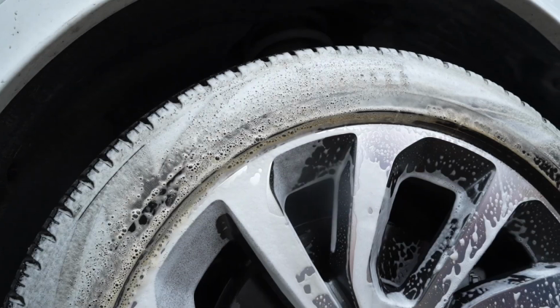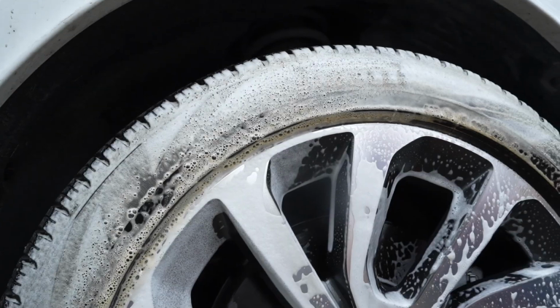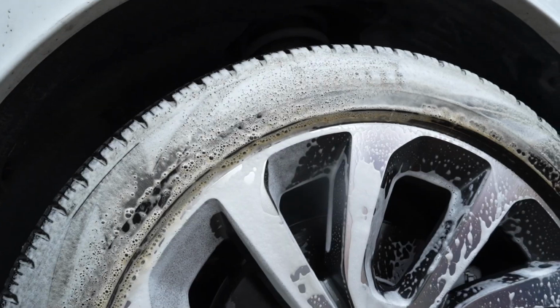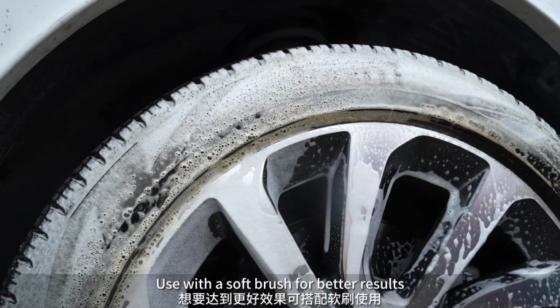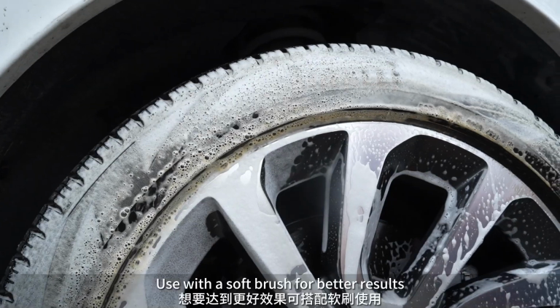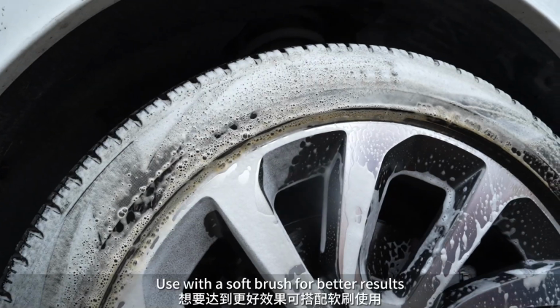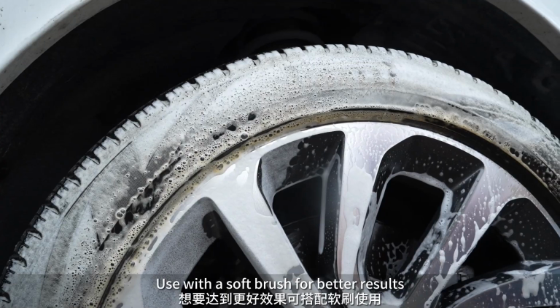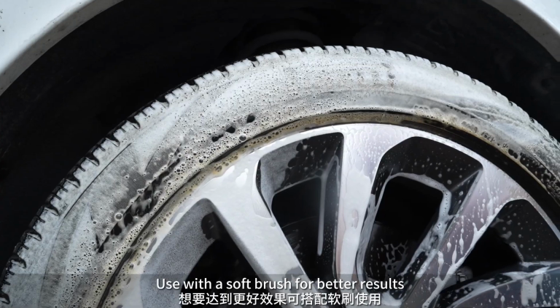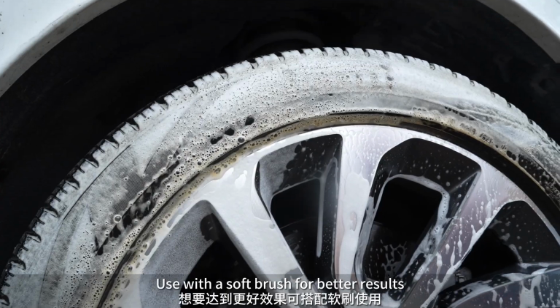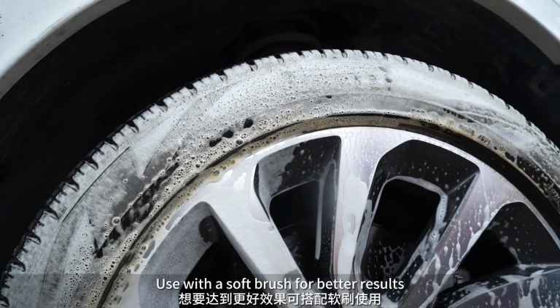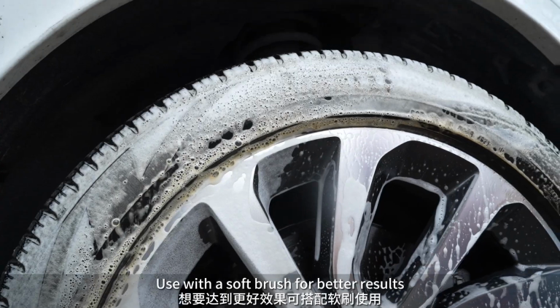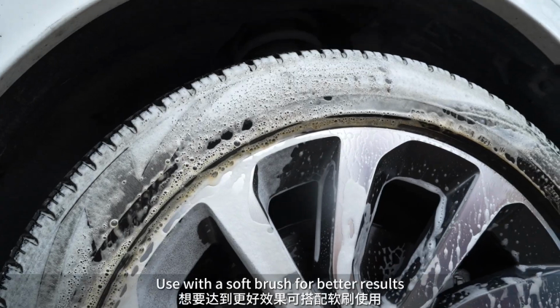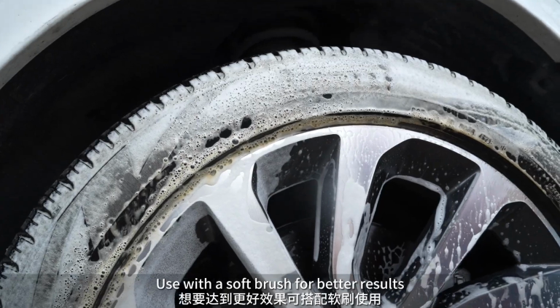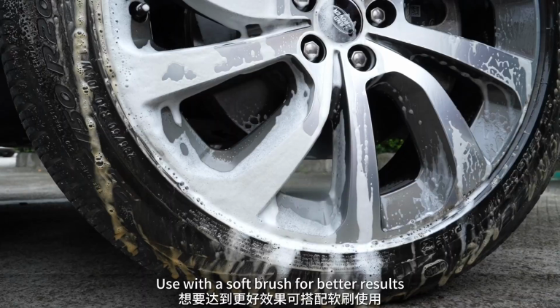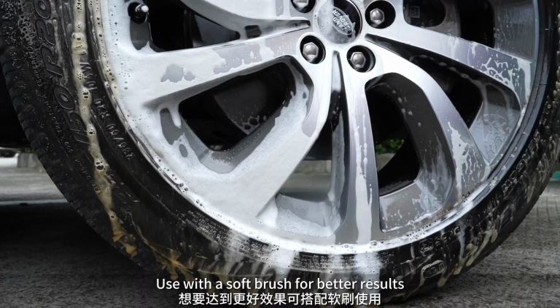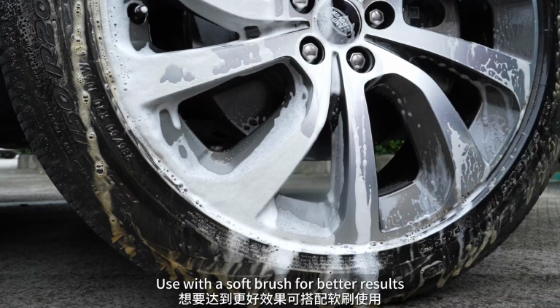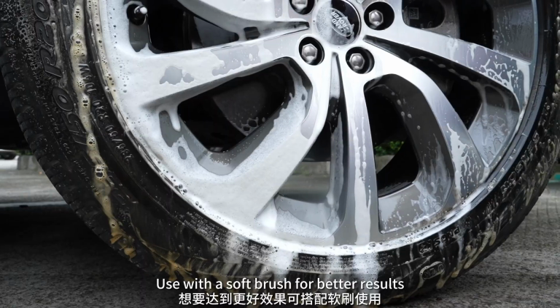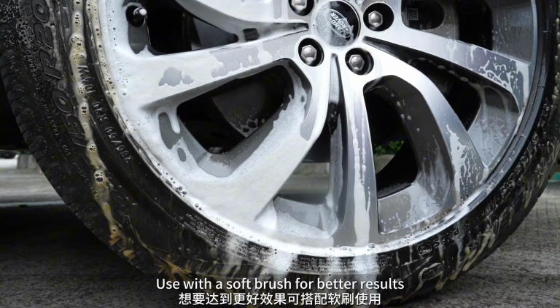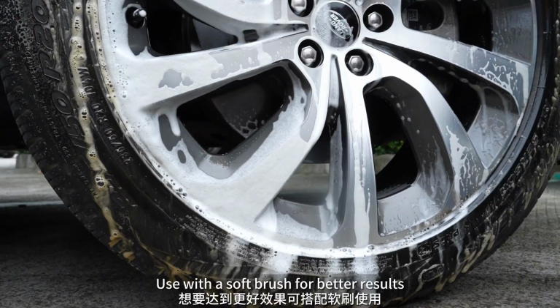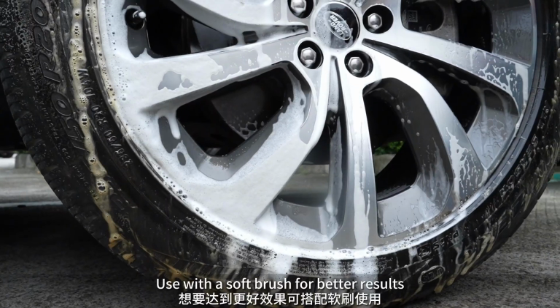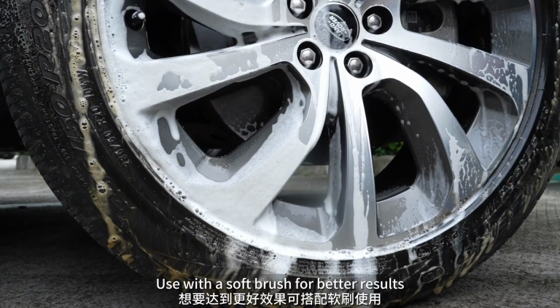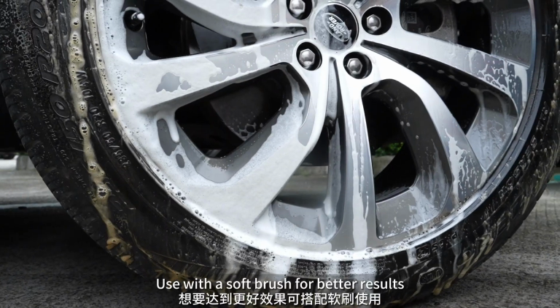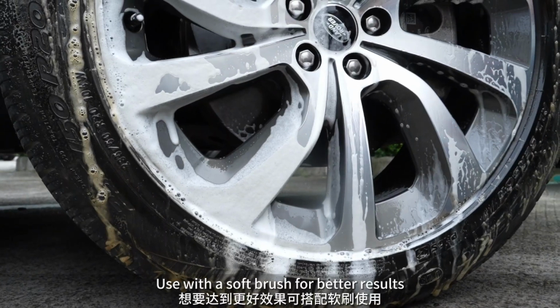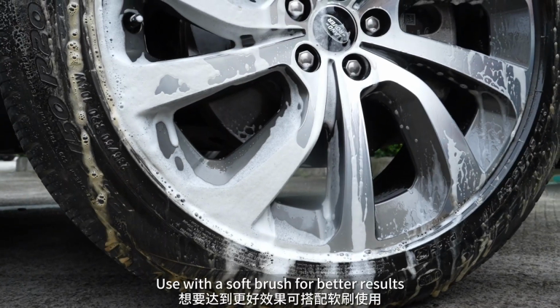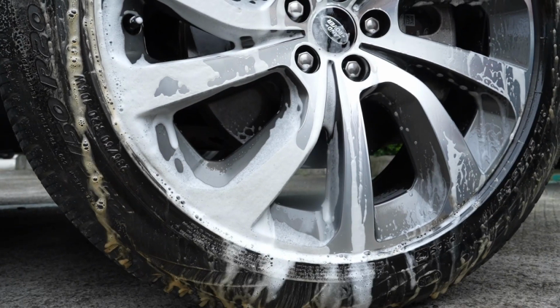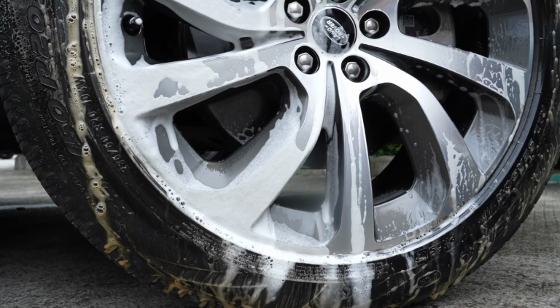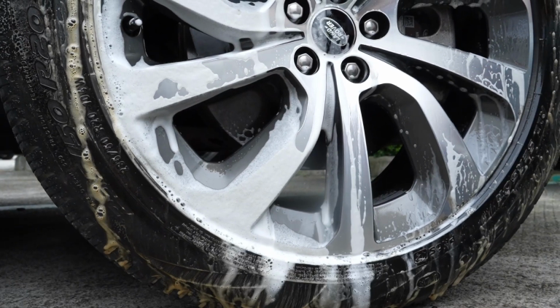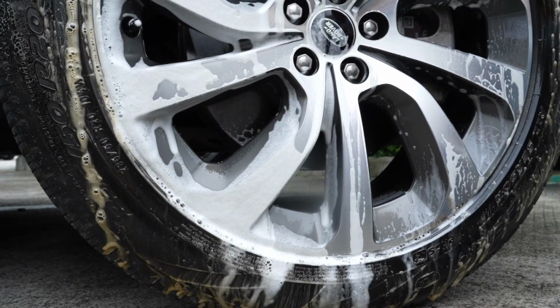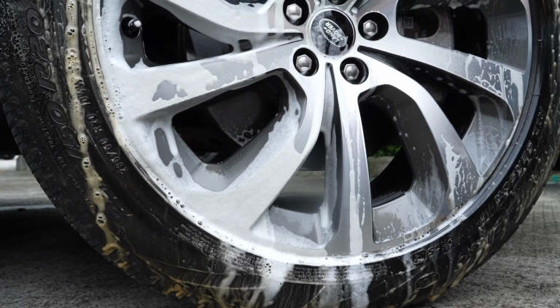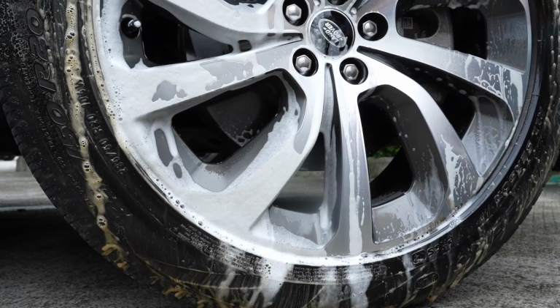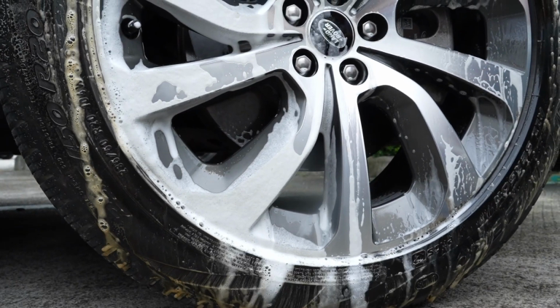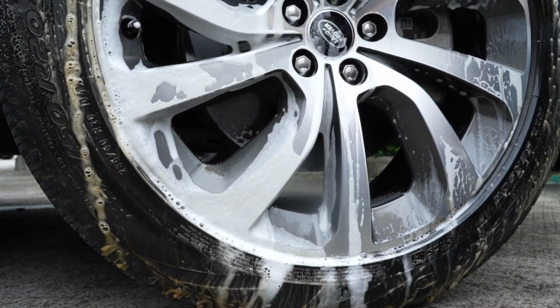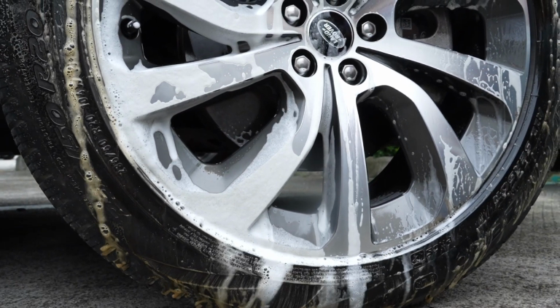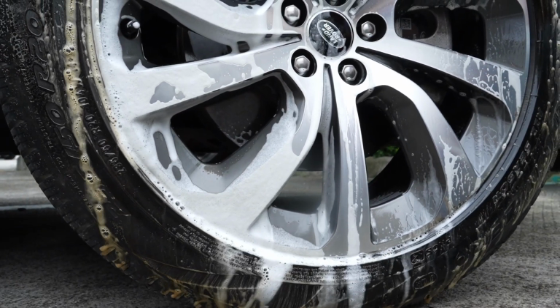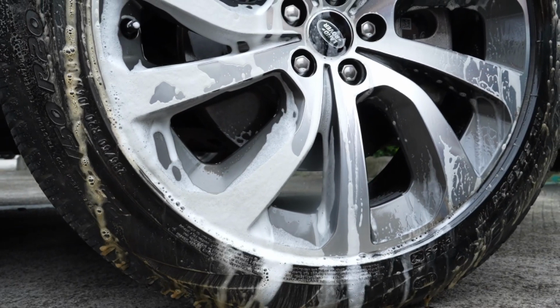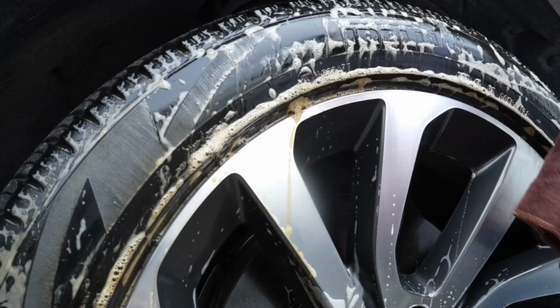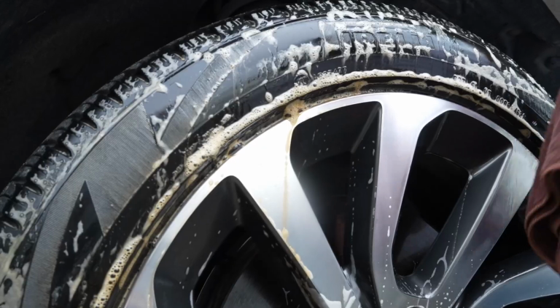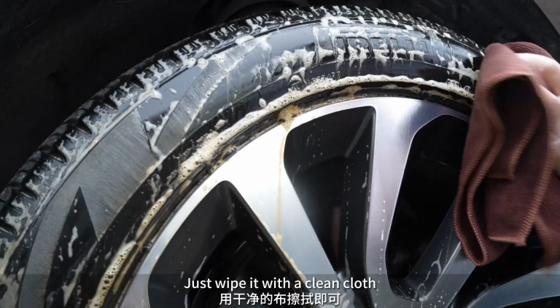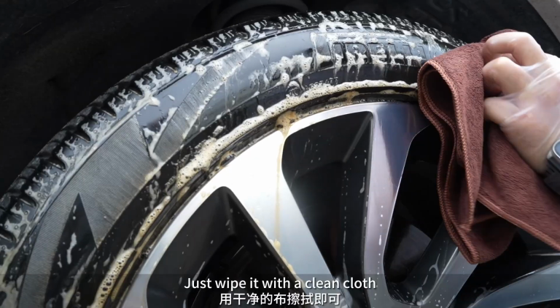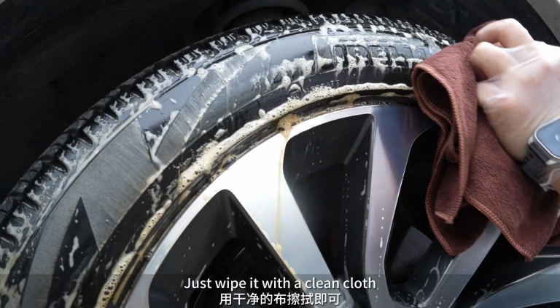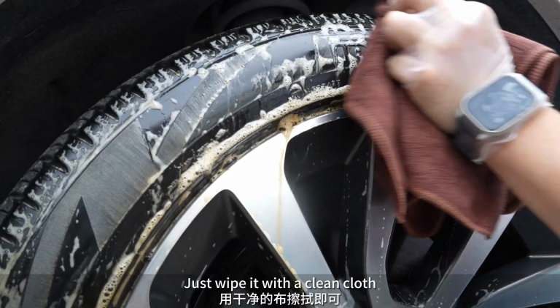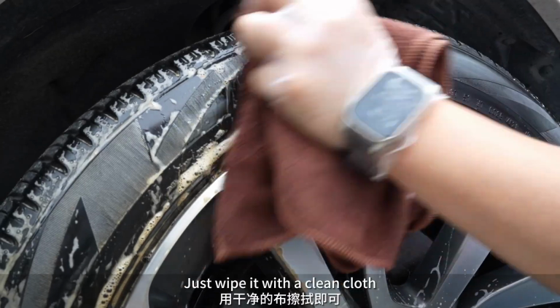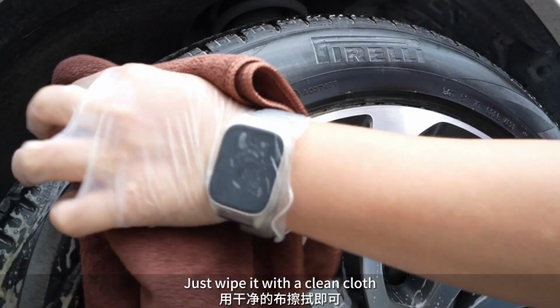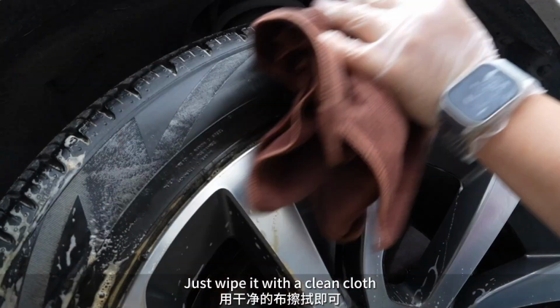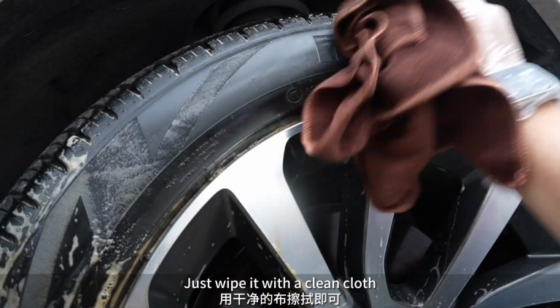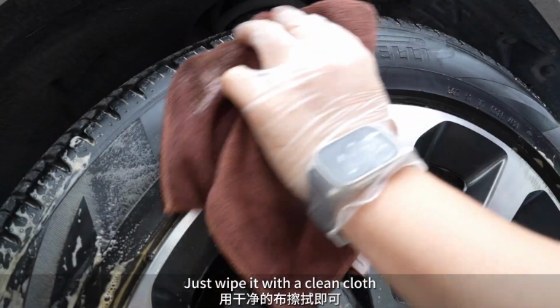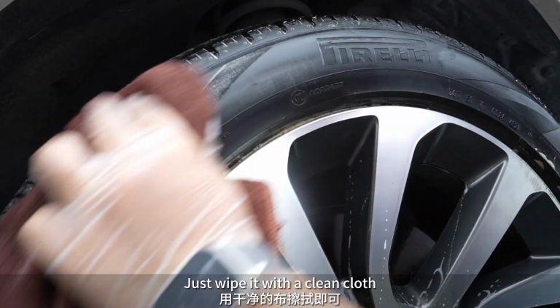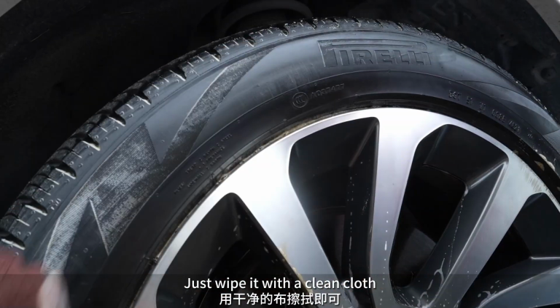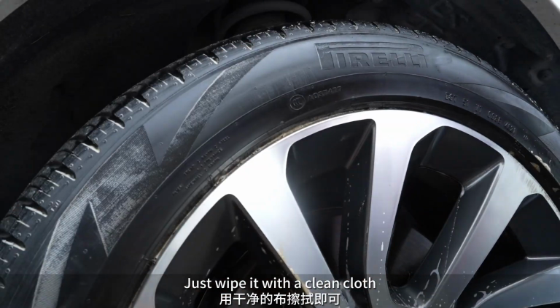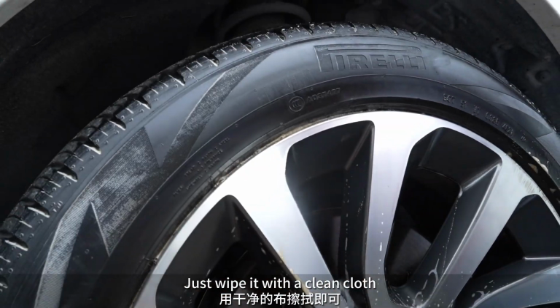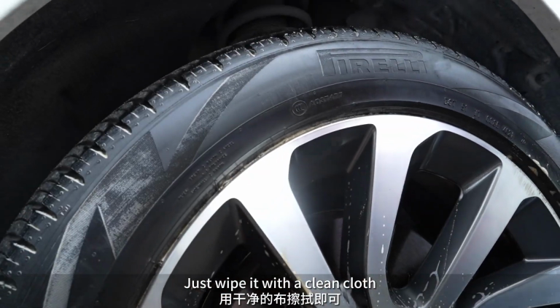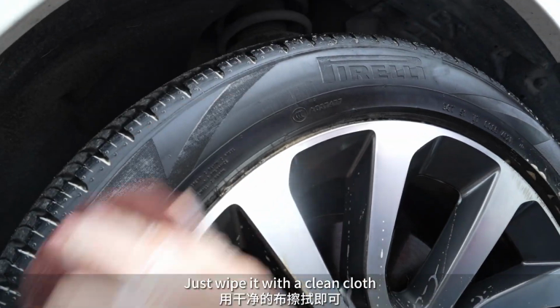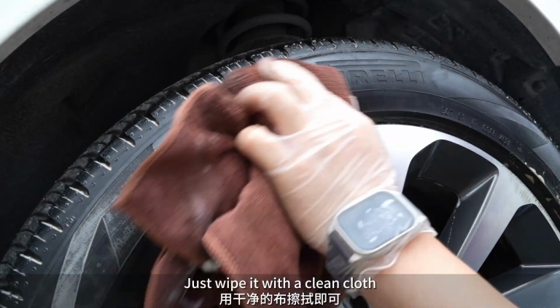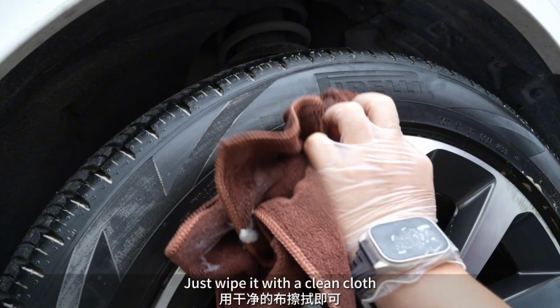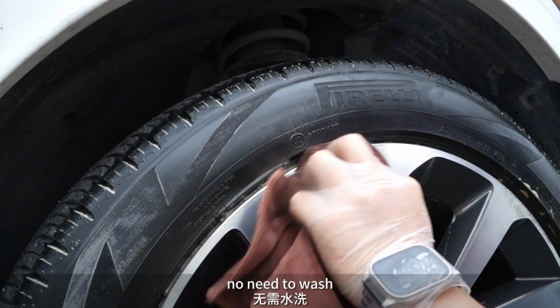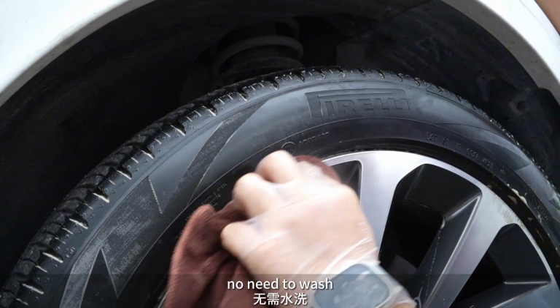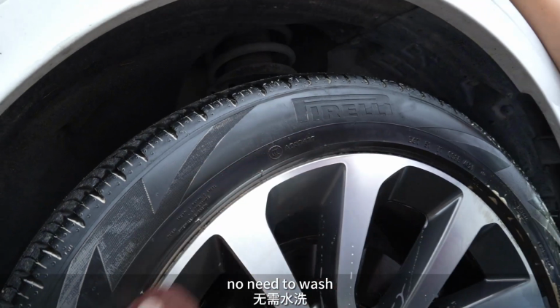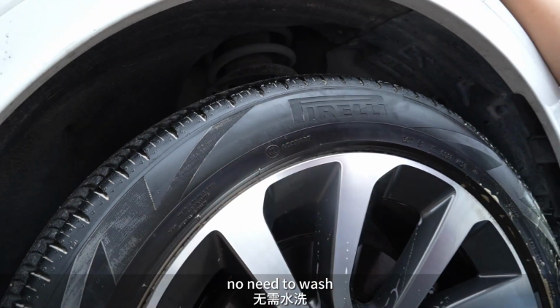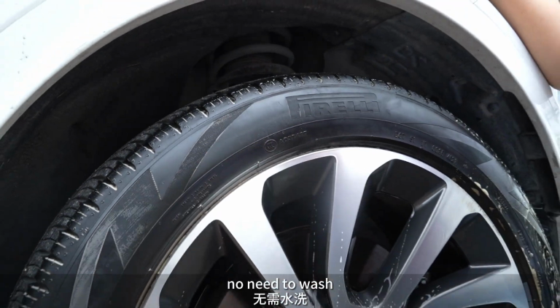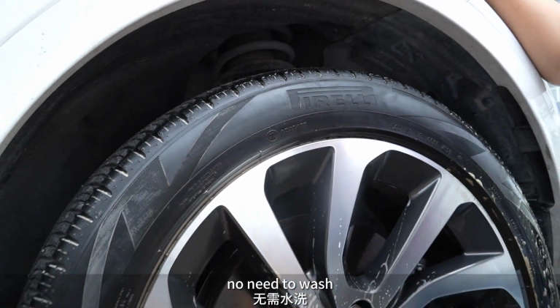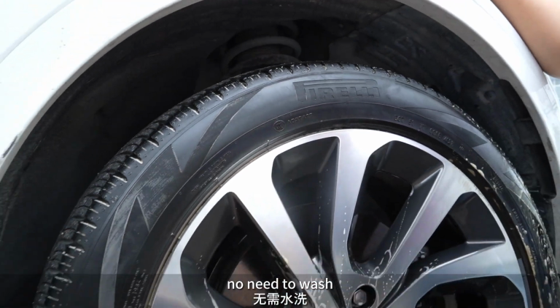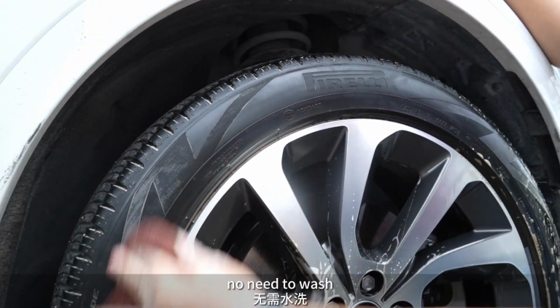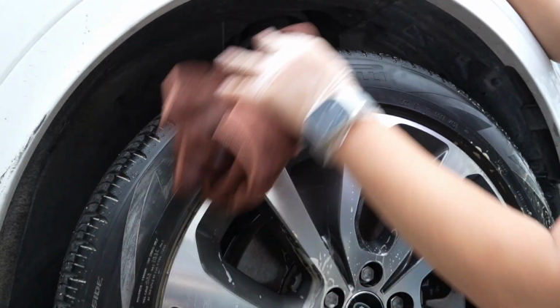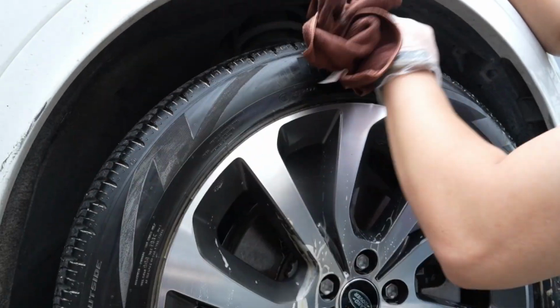Use with a soft brush for better results. Just wipe with a clean cloth — no need to wash.